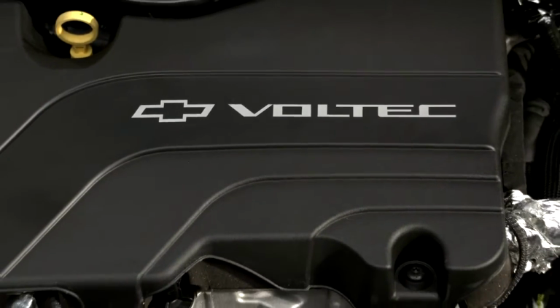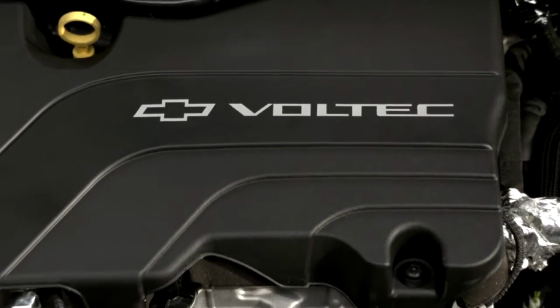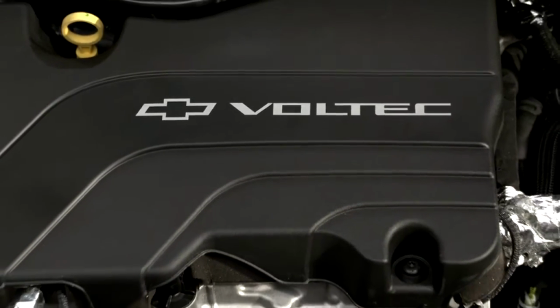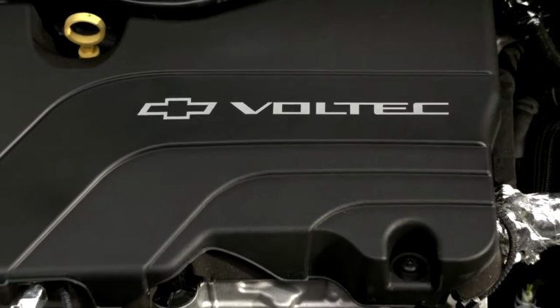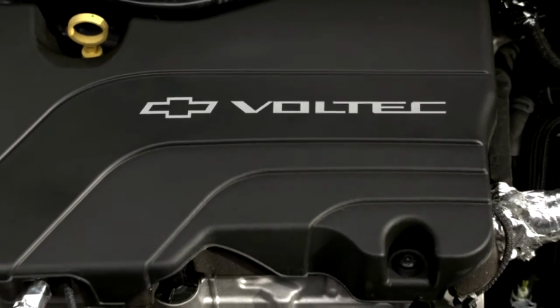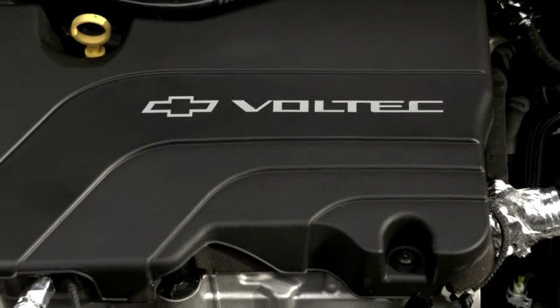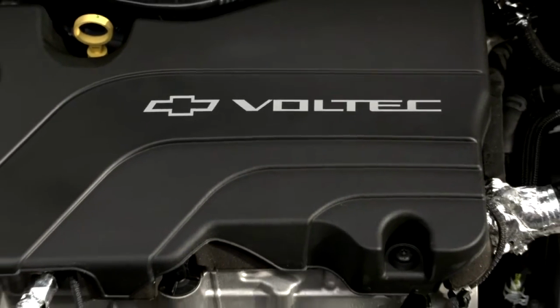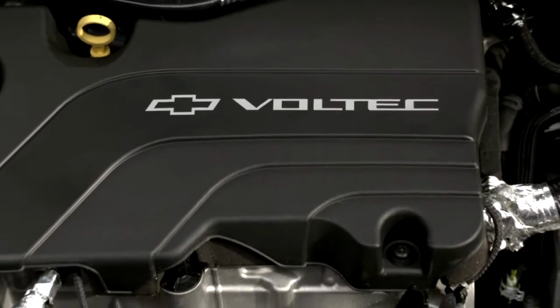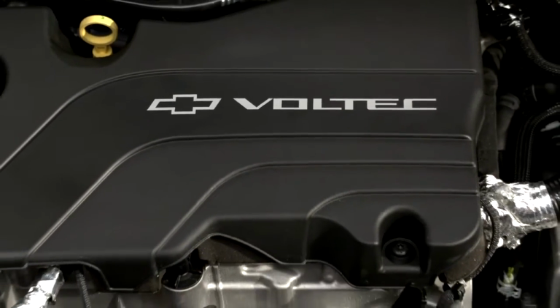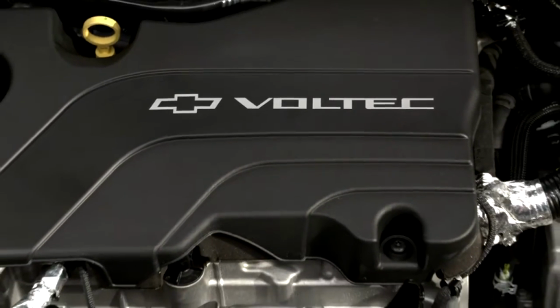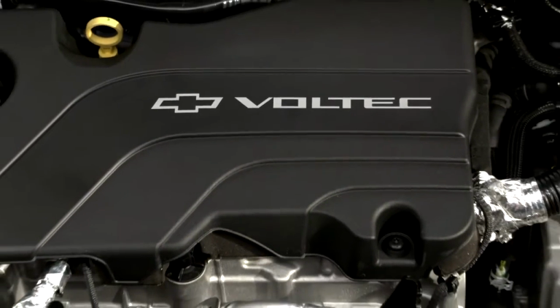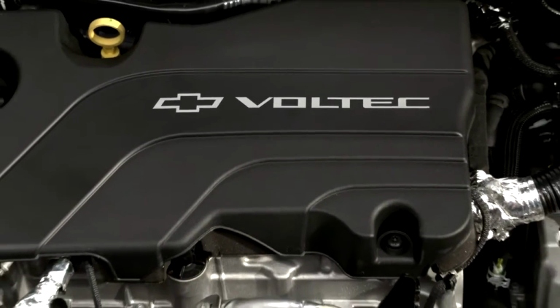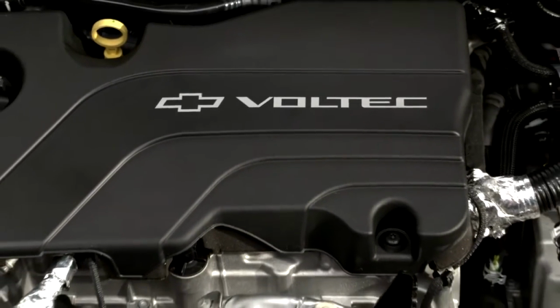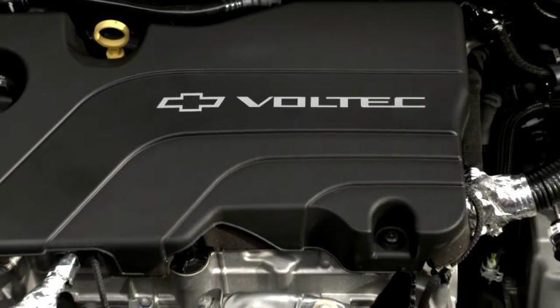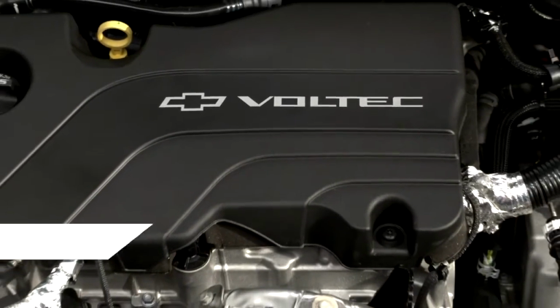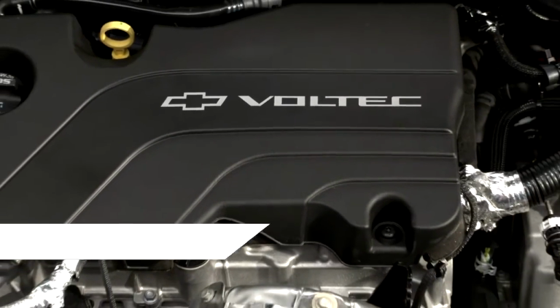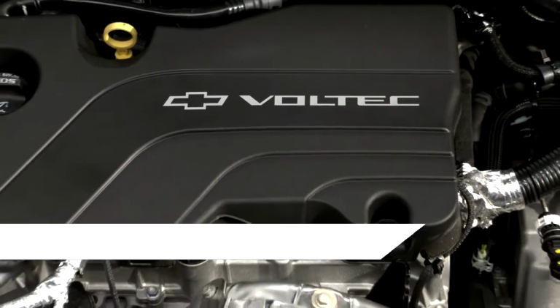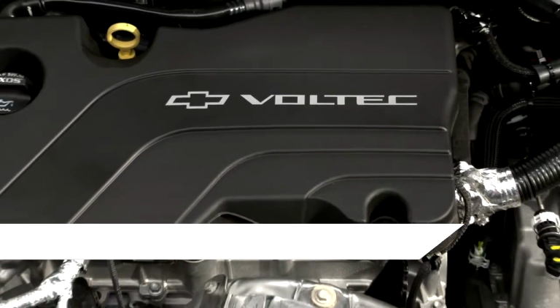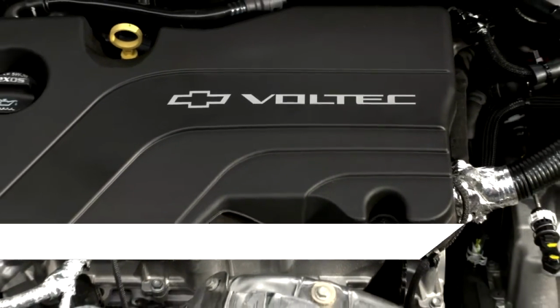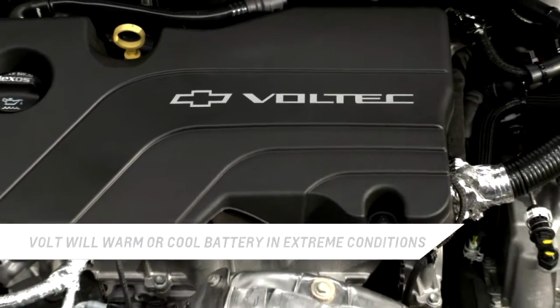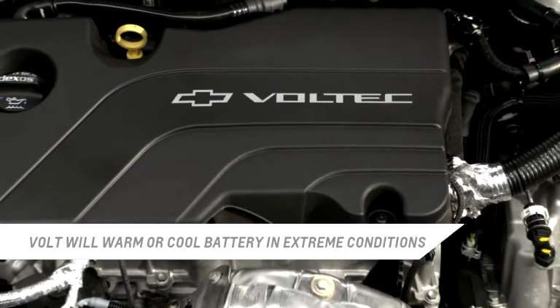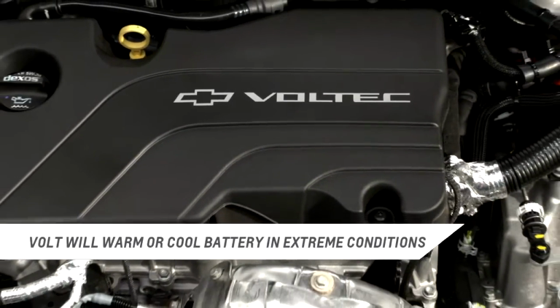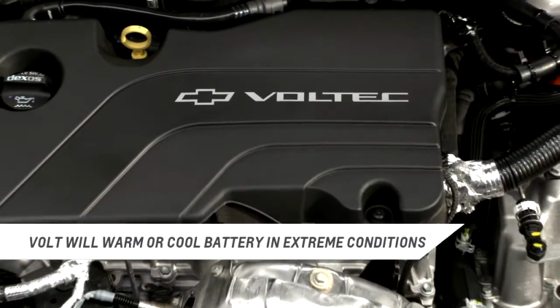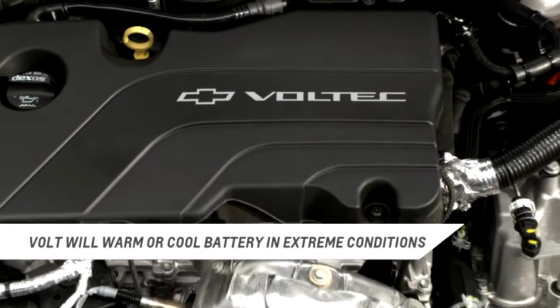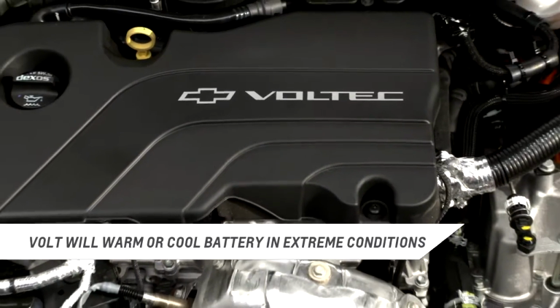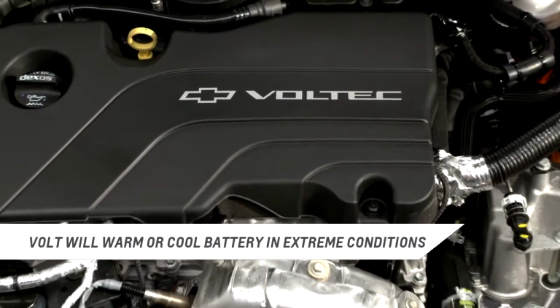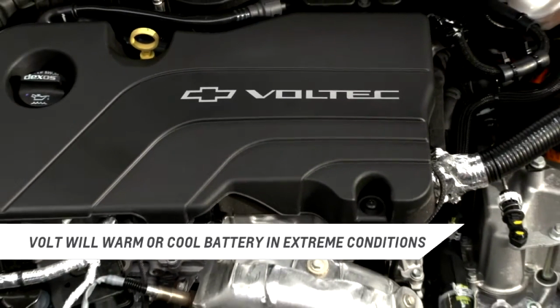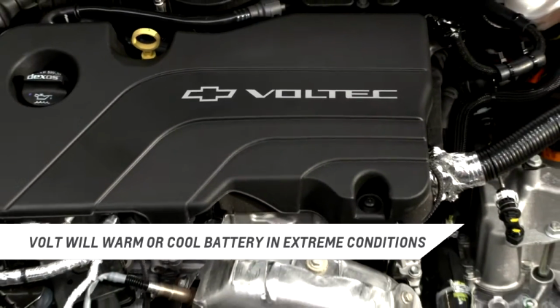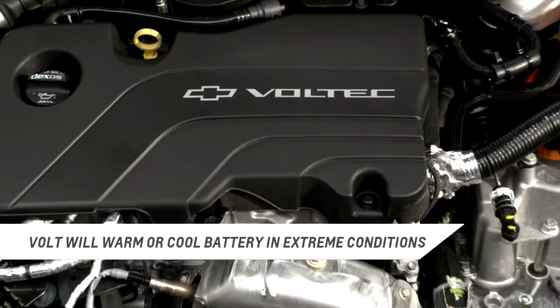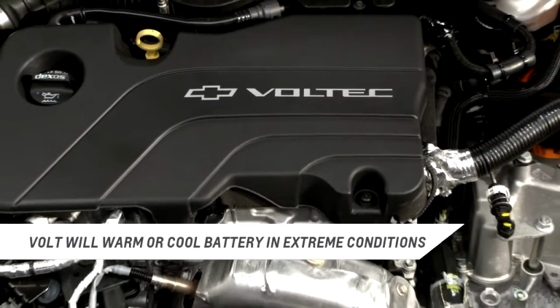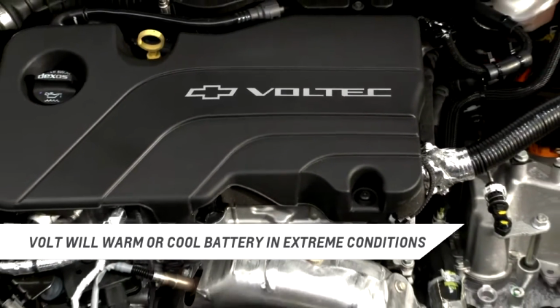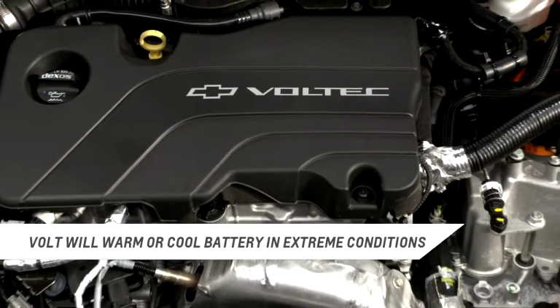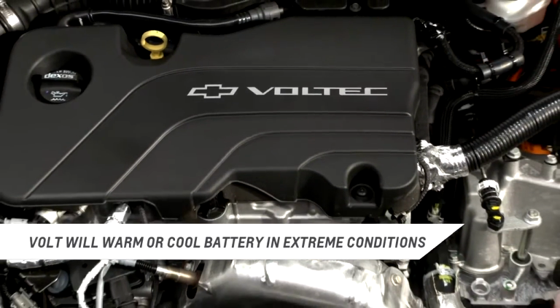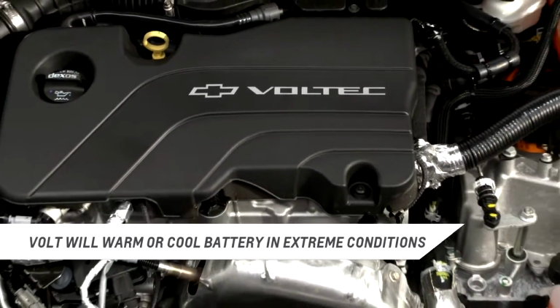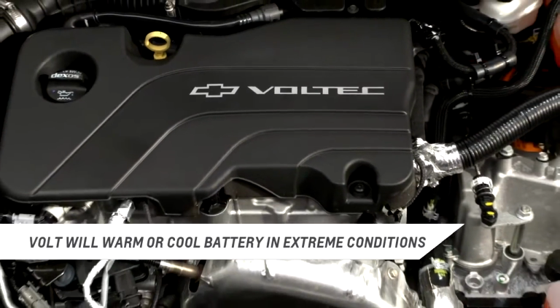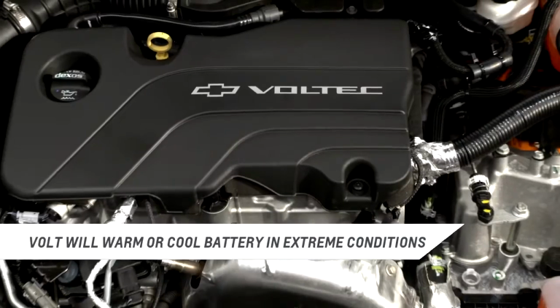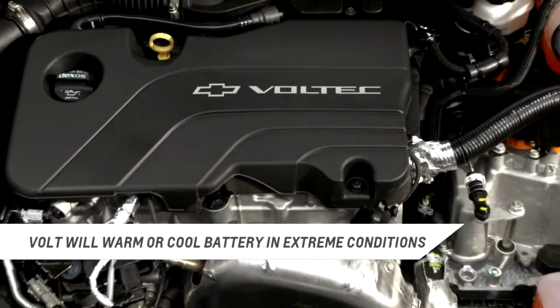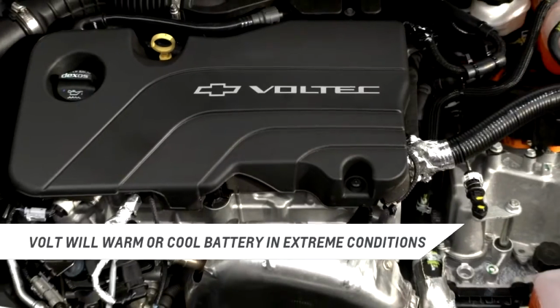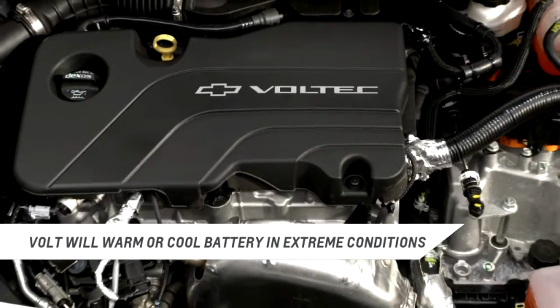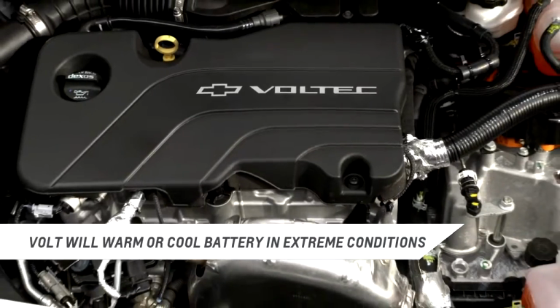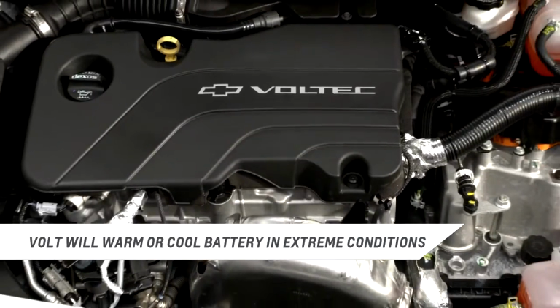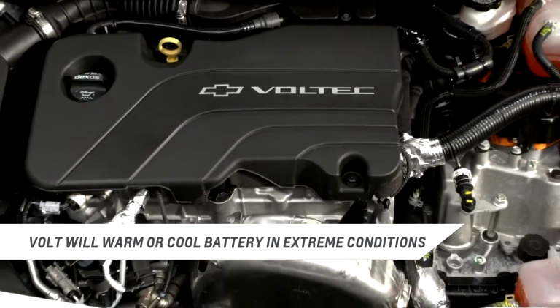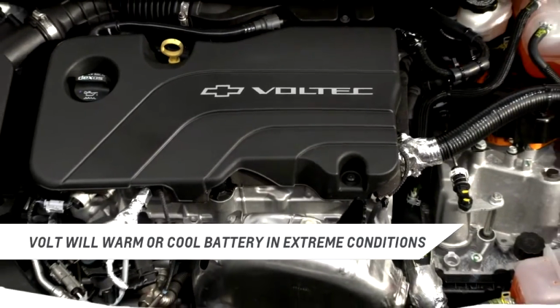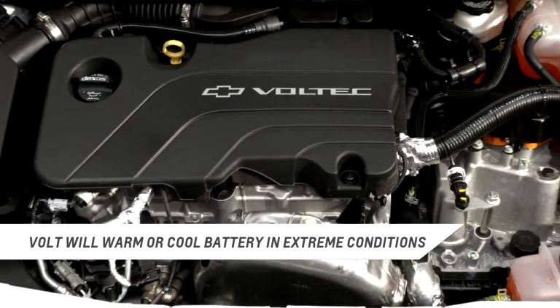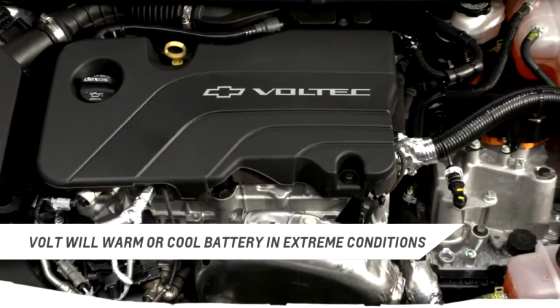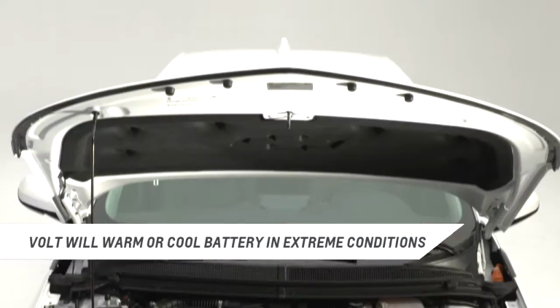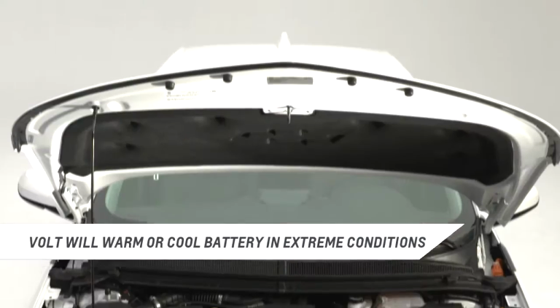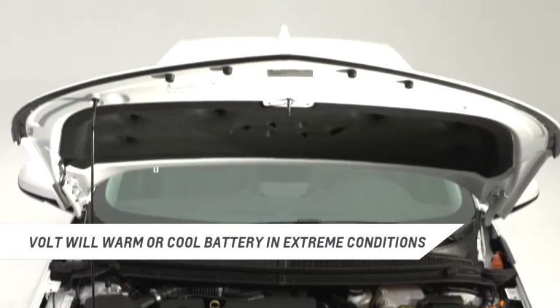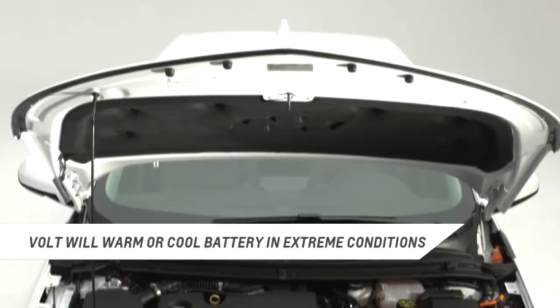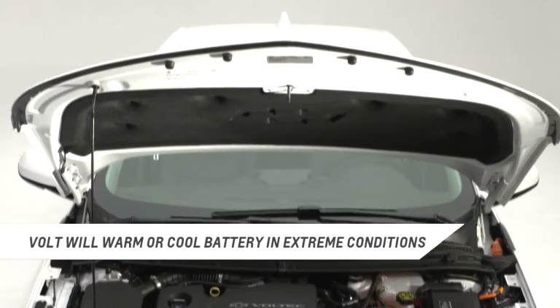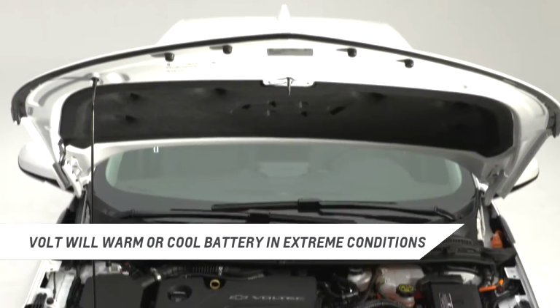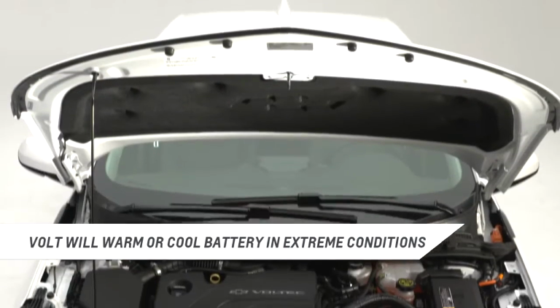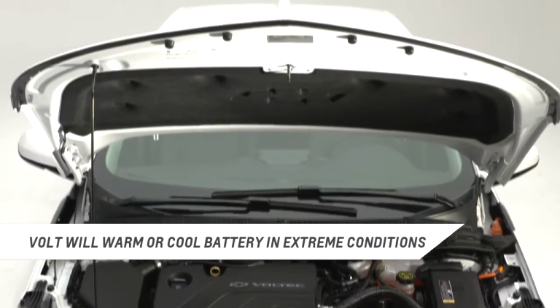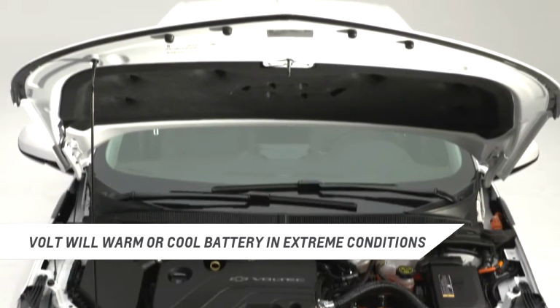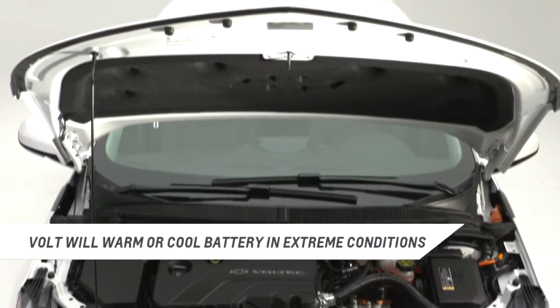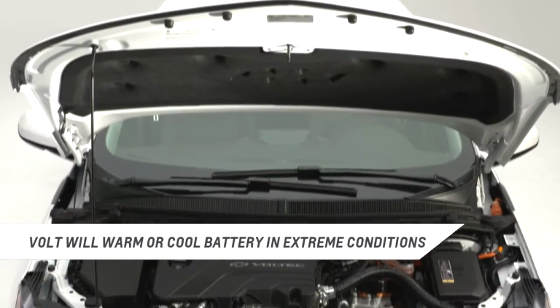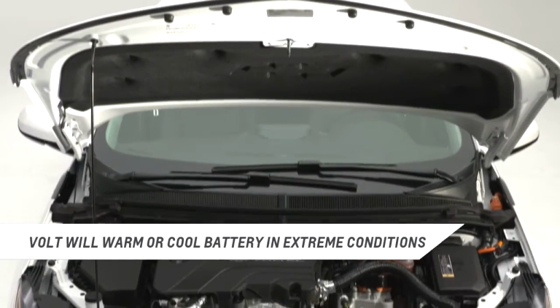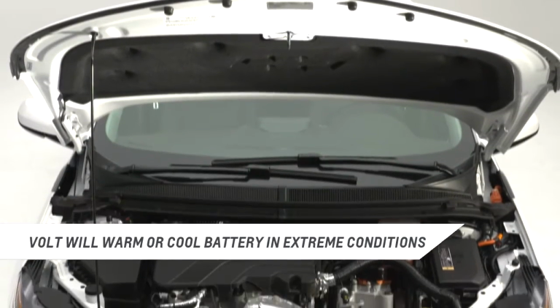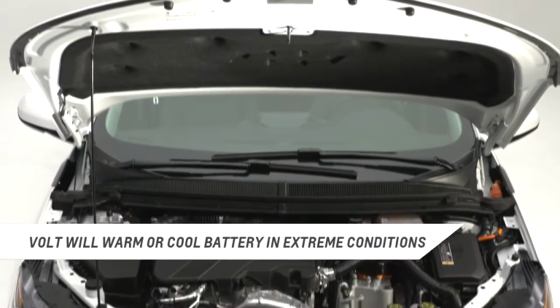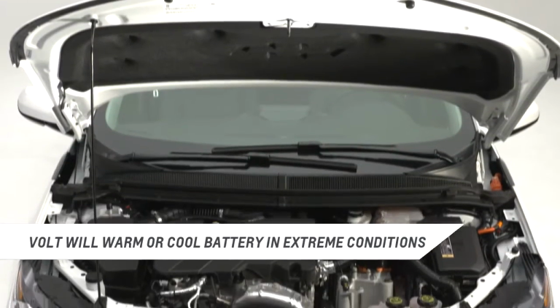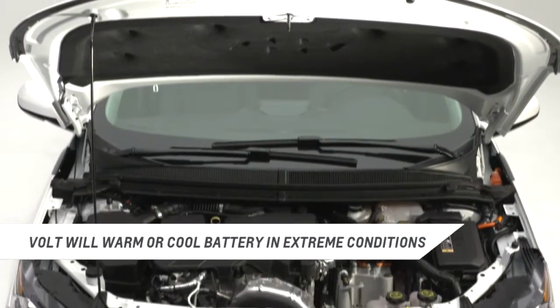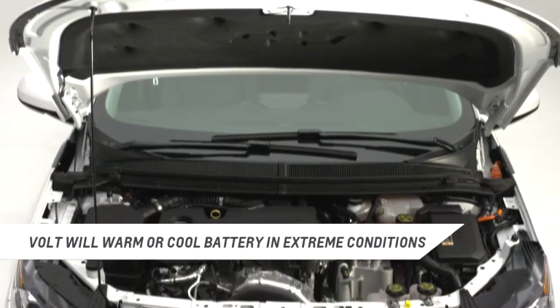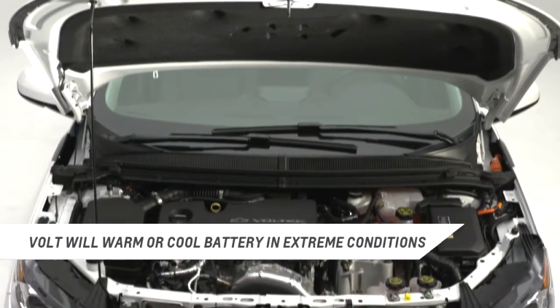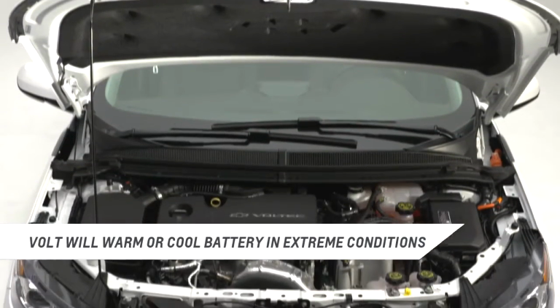Second, if the battery temperature is extremely hot or cold, the engine may start in order to warm or cool the high voltage battery.